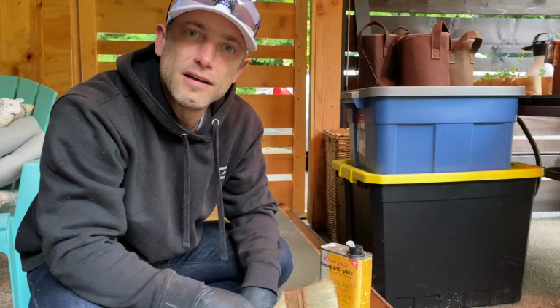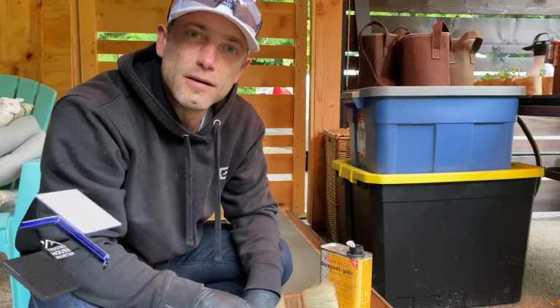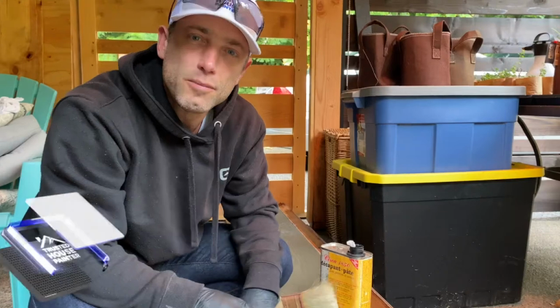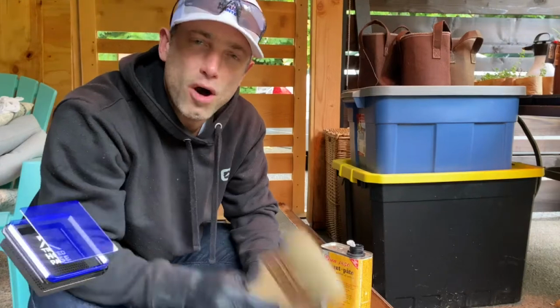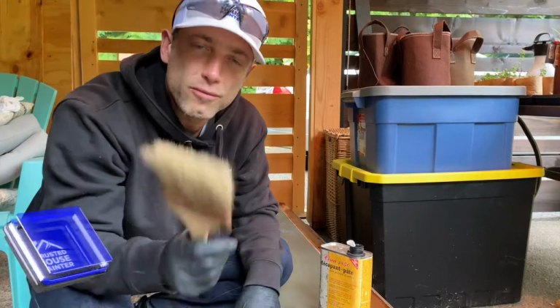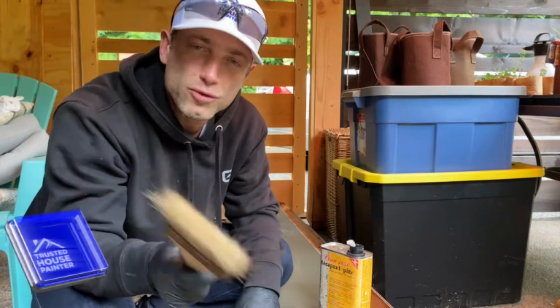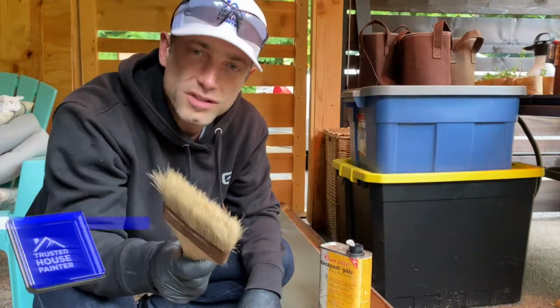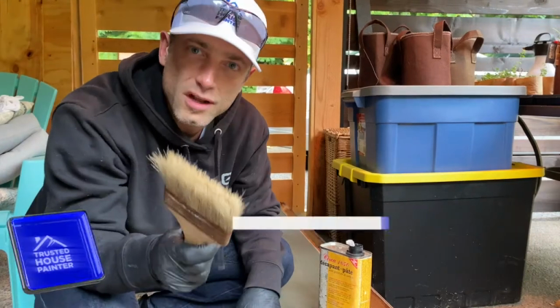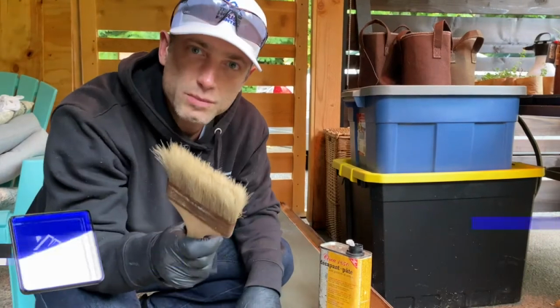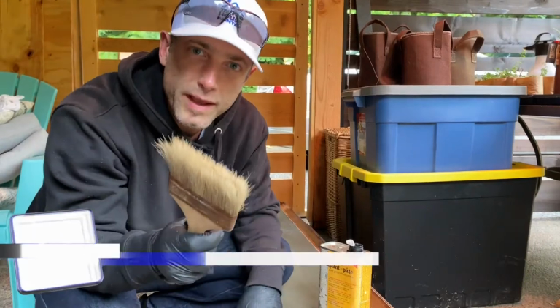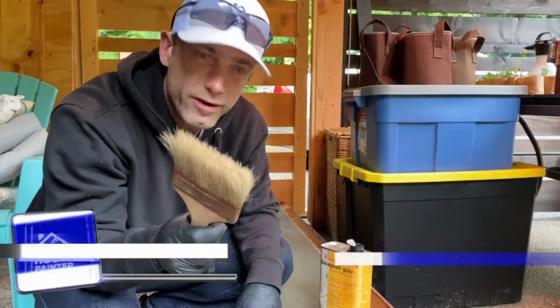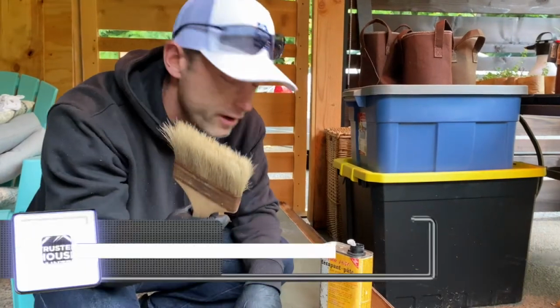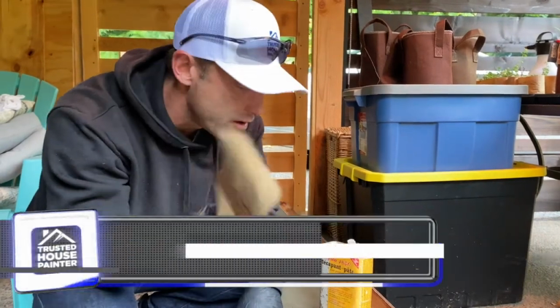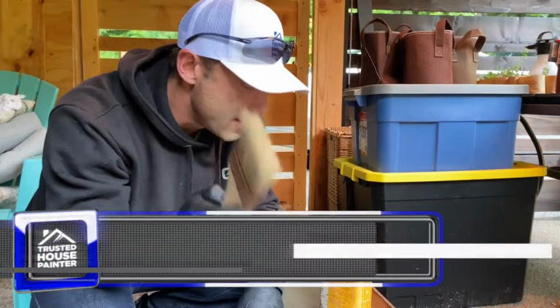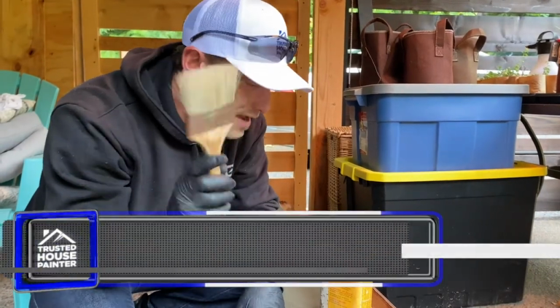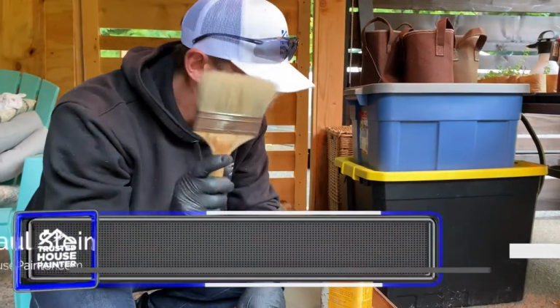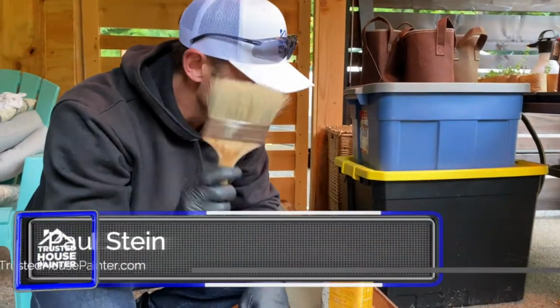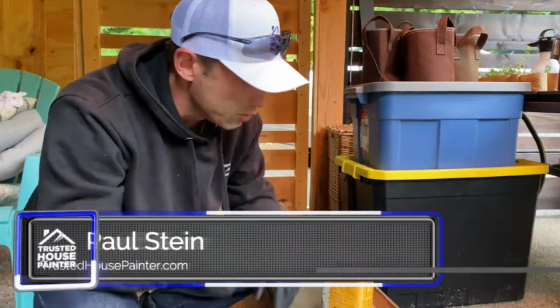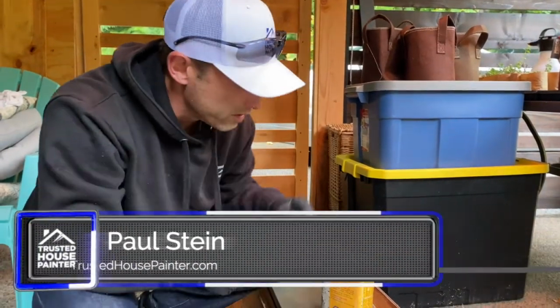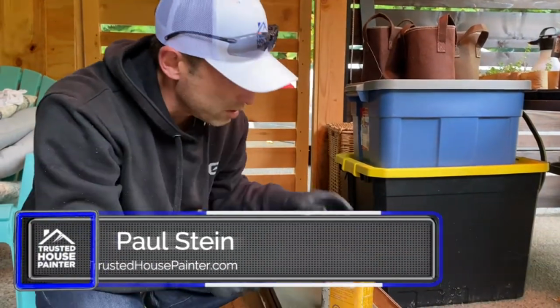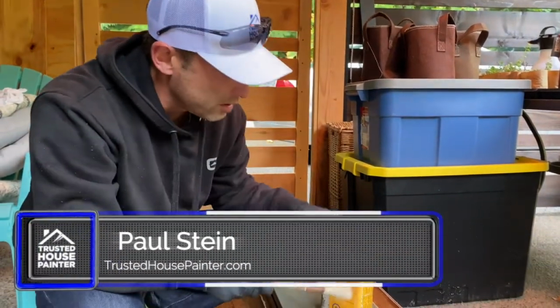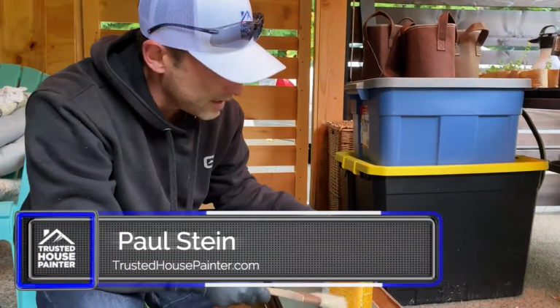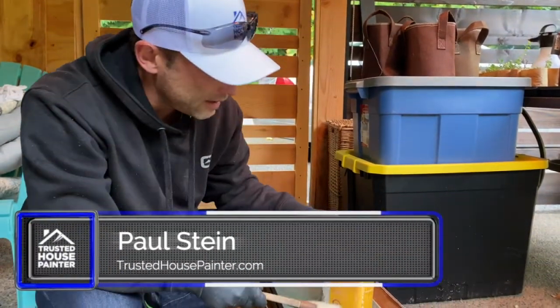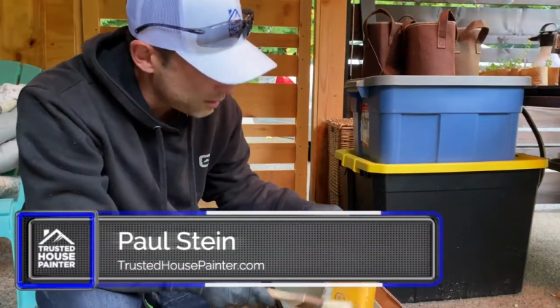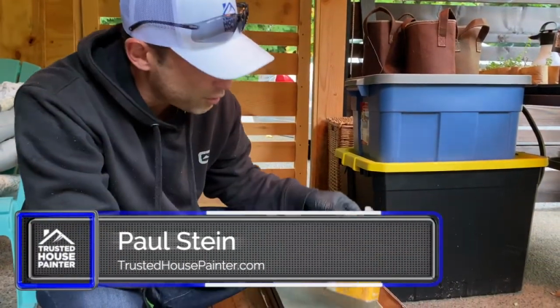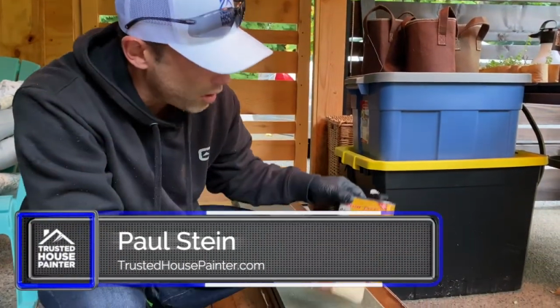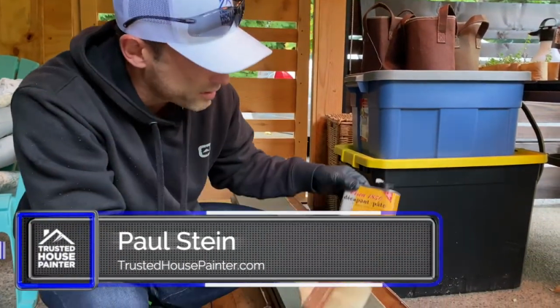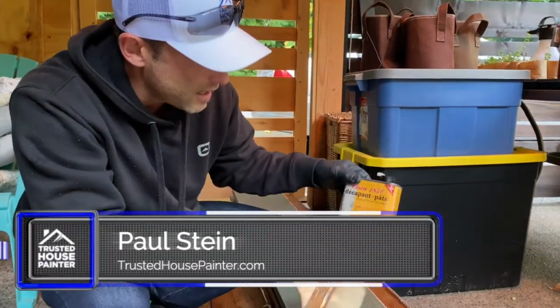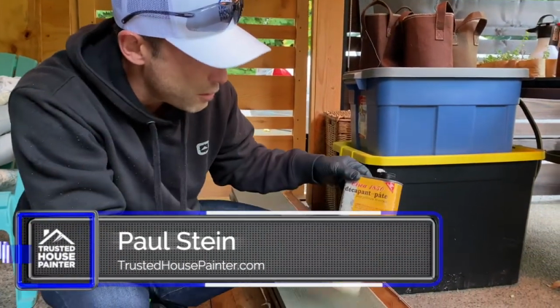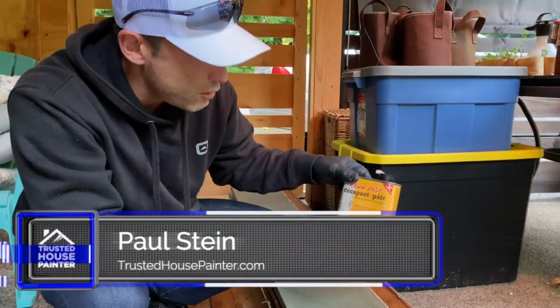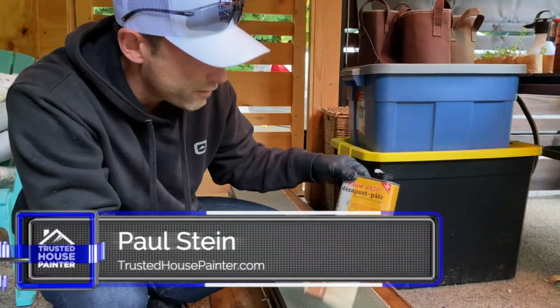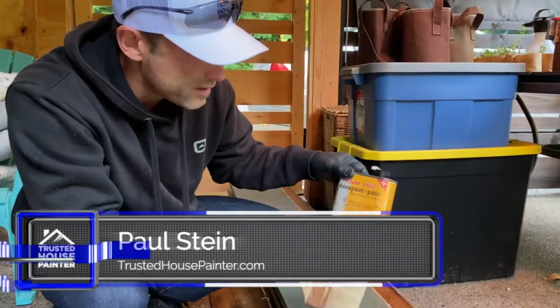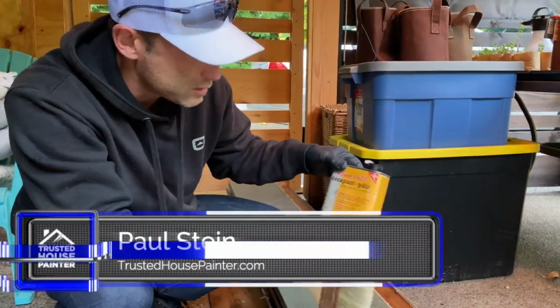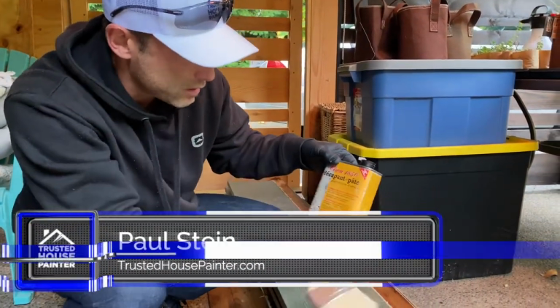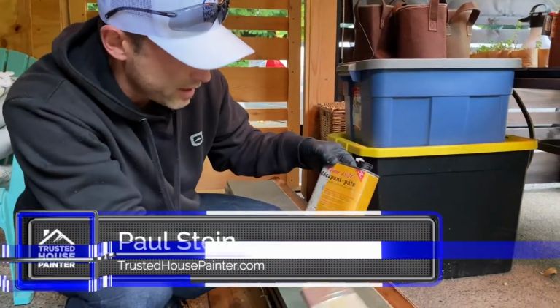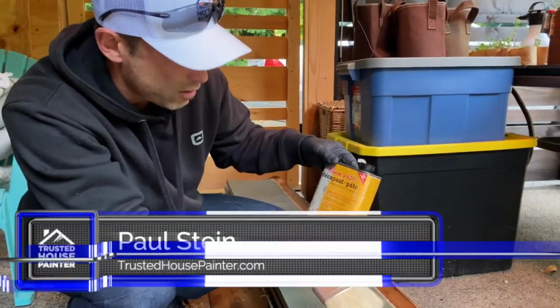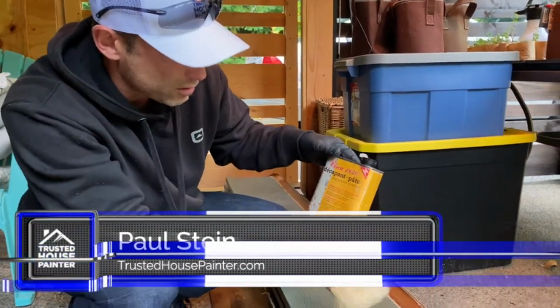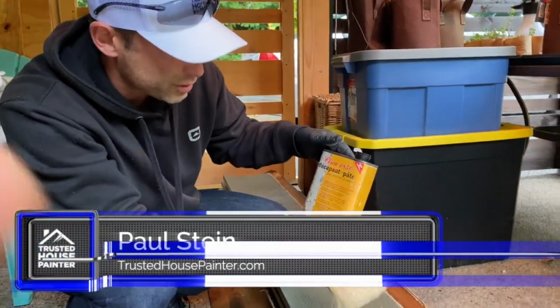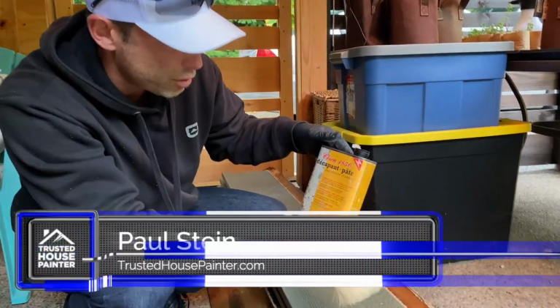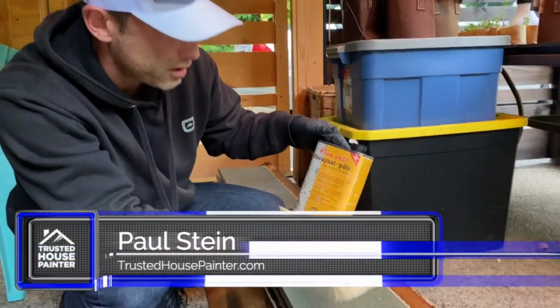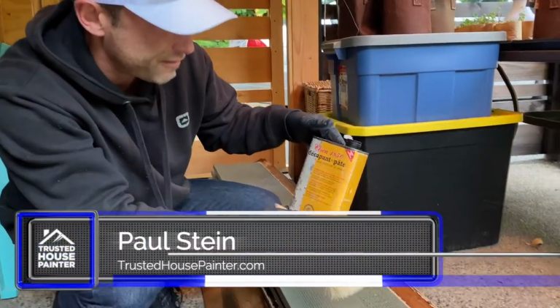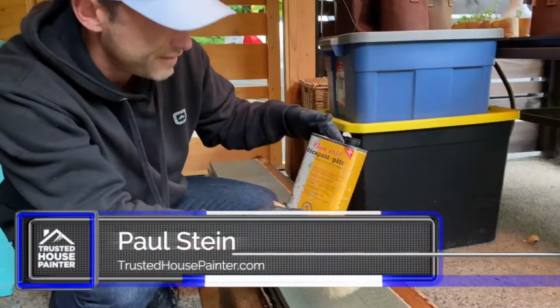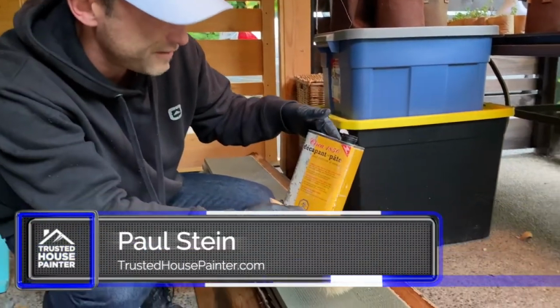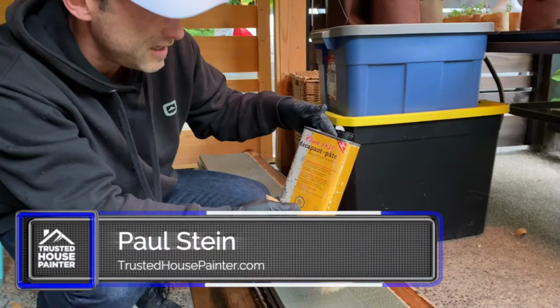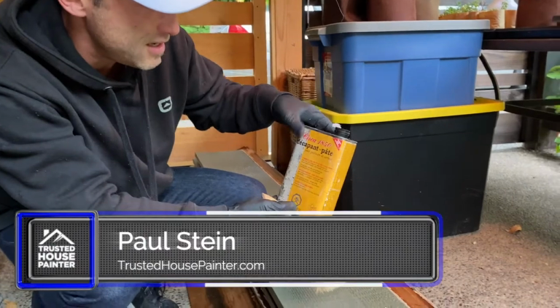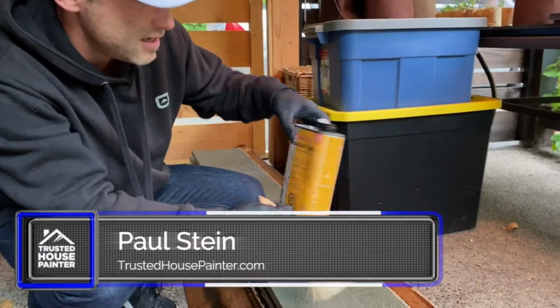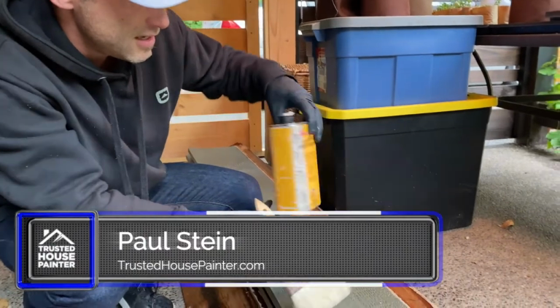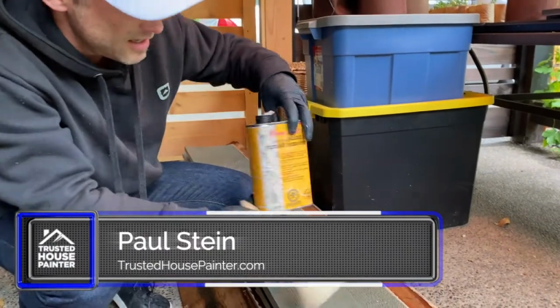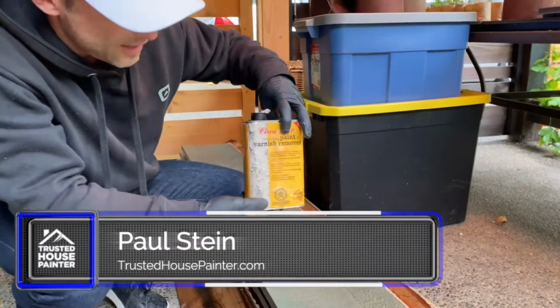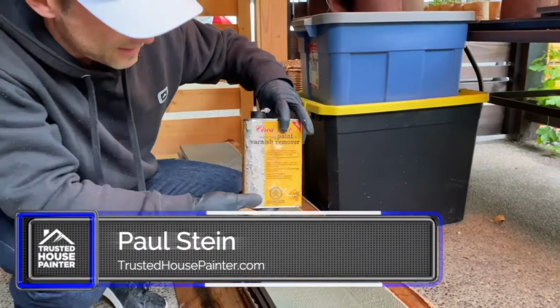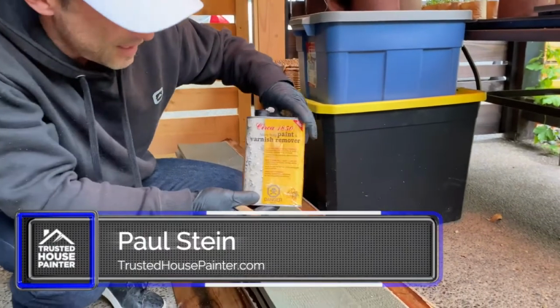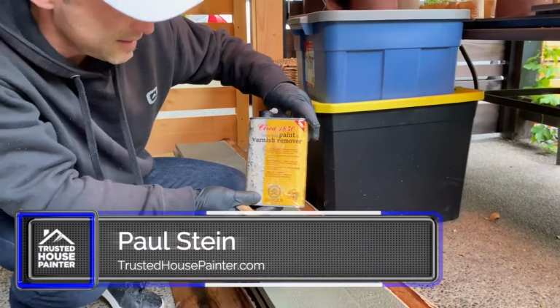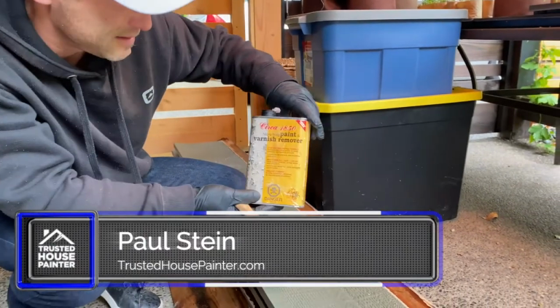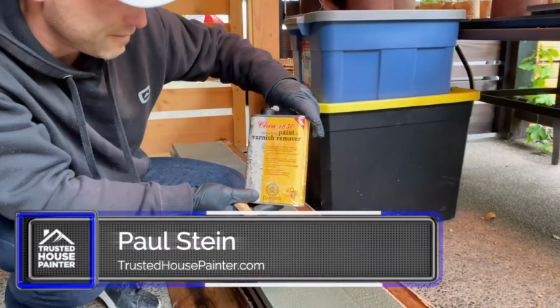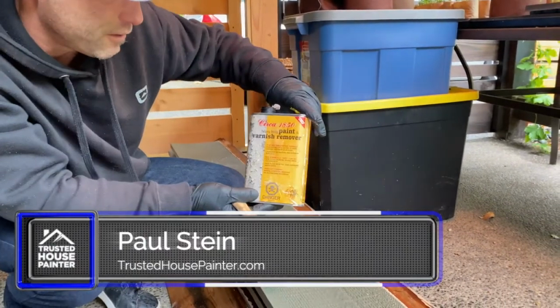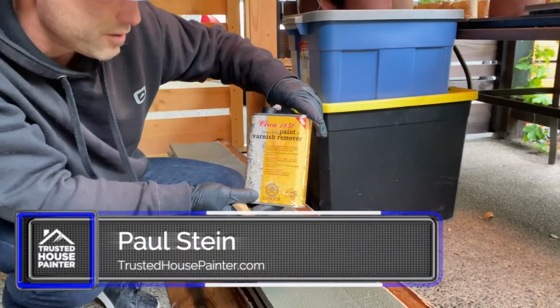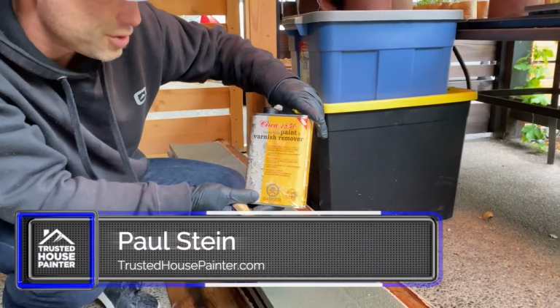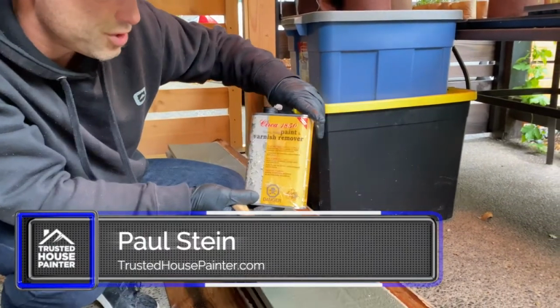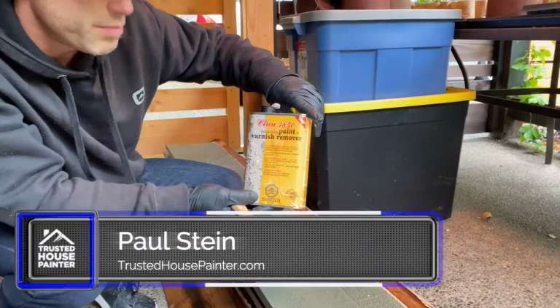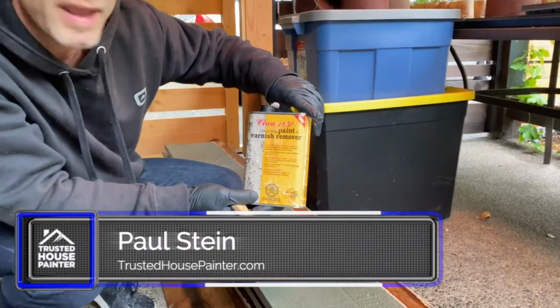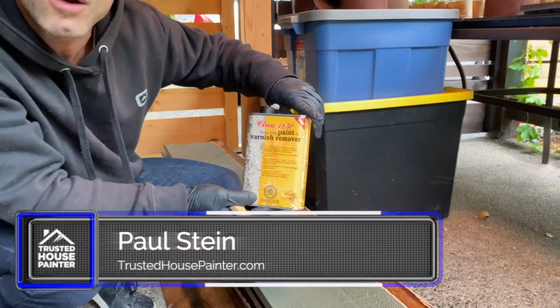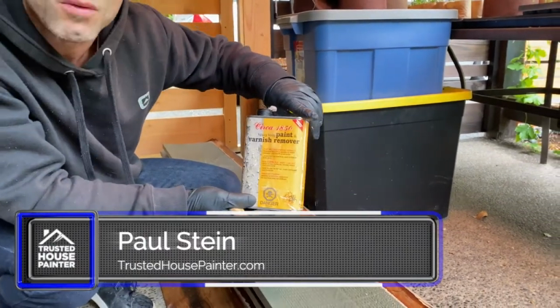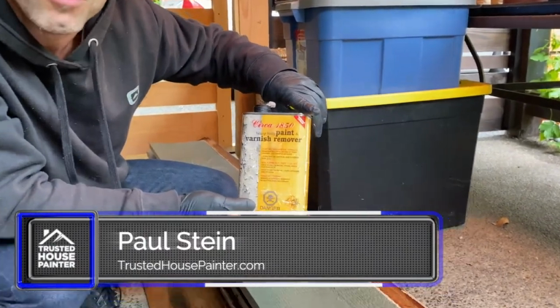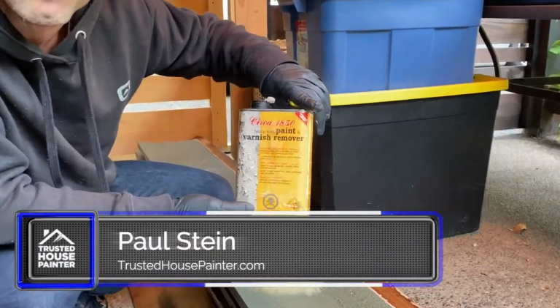Paul from Trusted House Painter here doing a little product demo for this — what they call Circa 50. It is a varnish and paint remover.